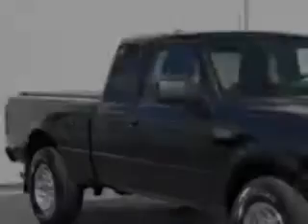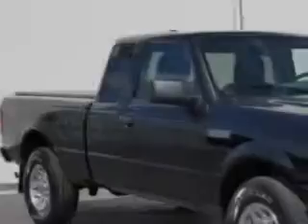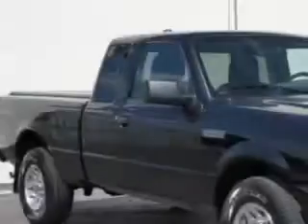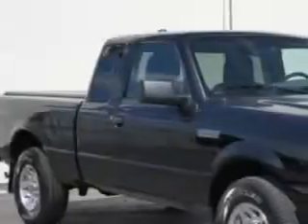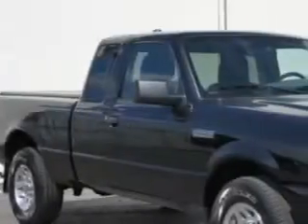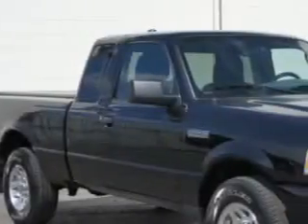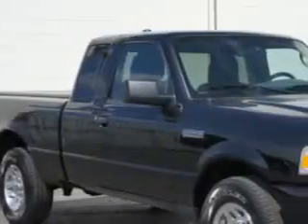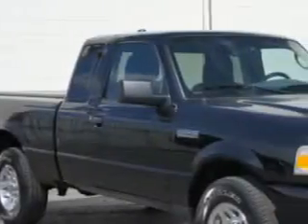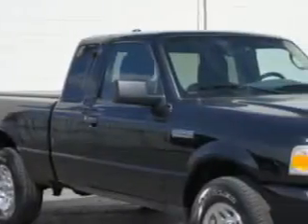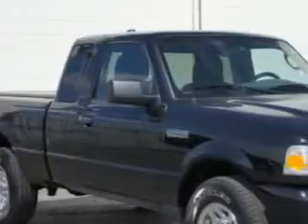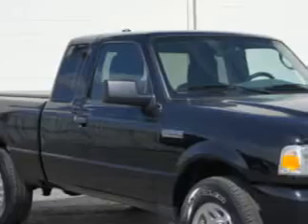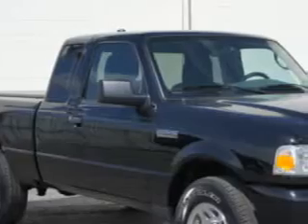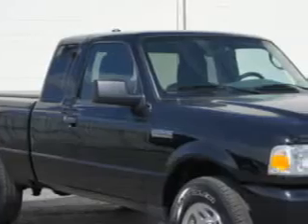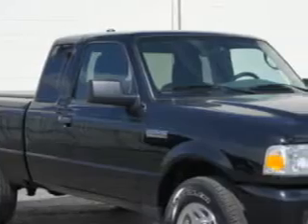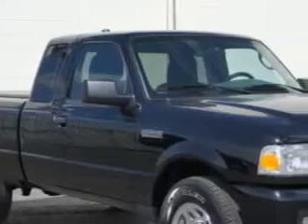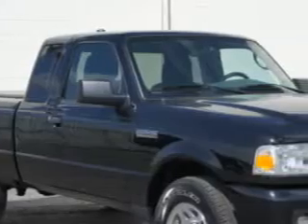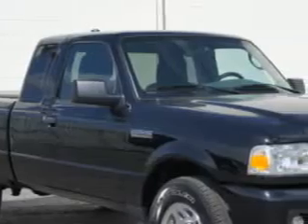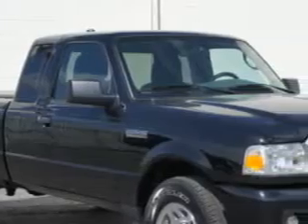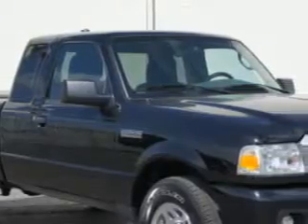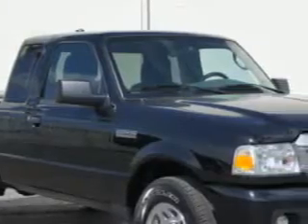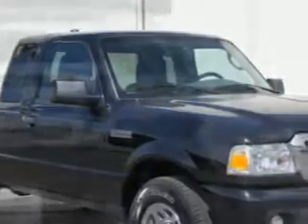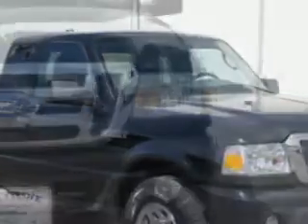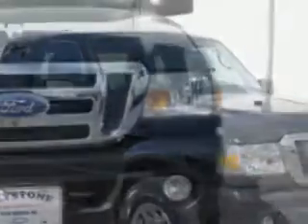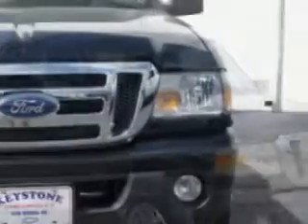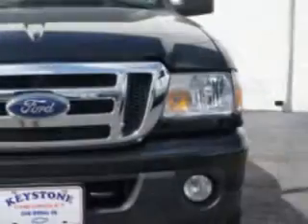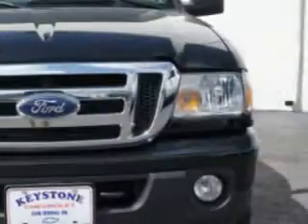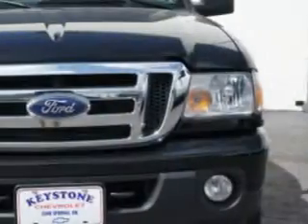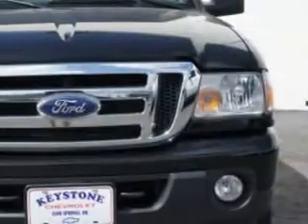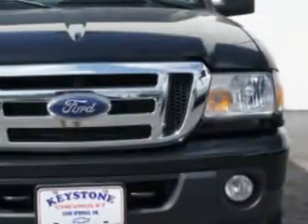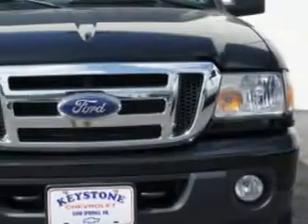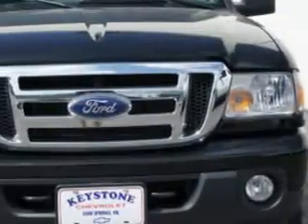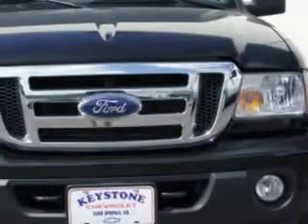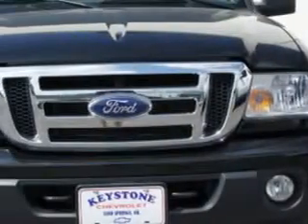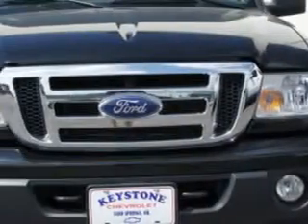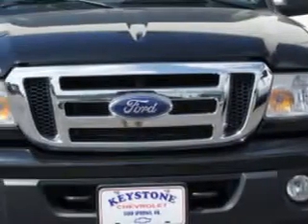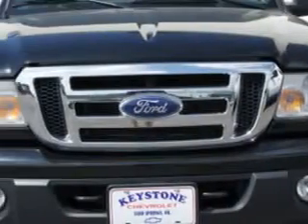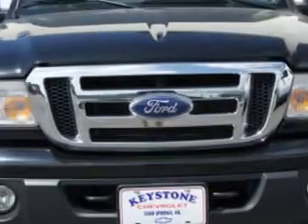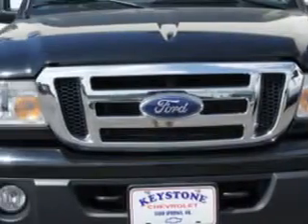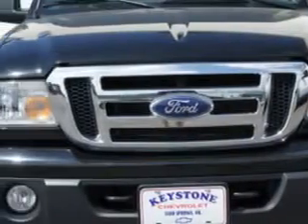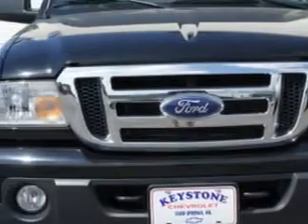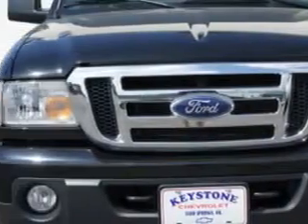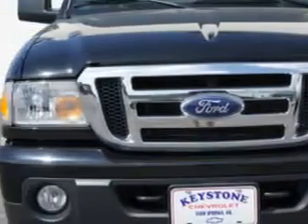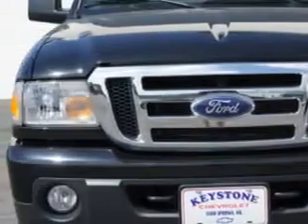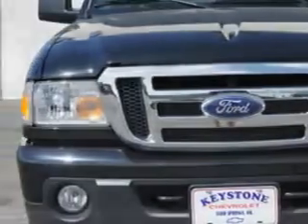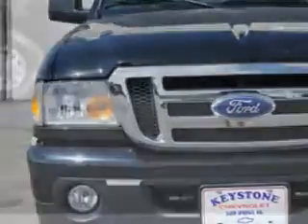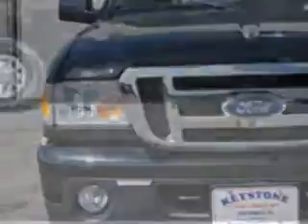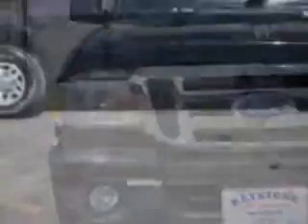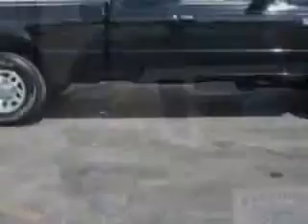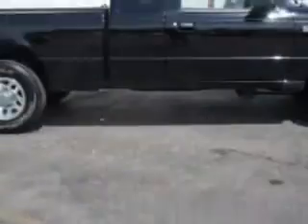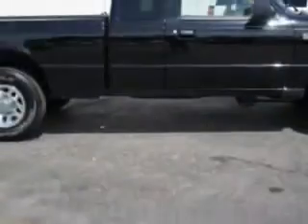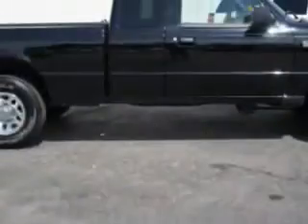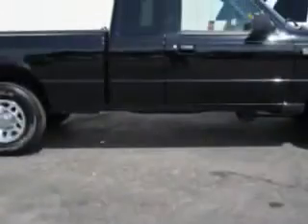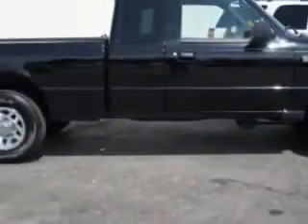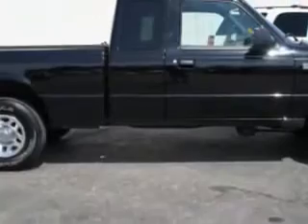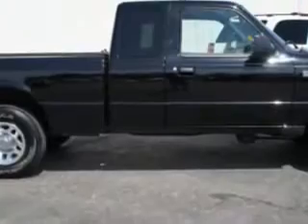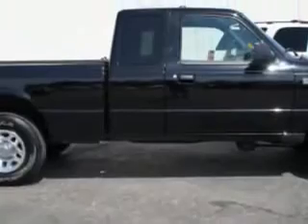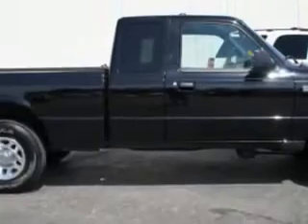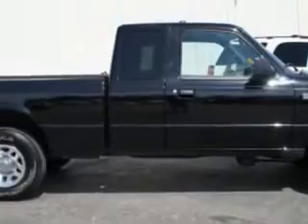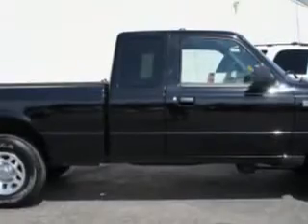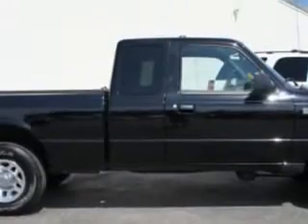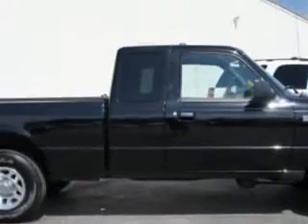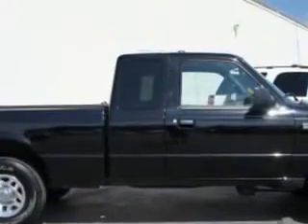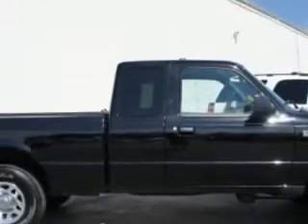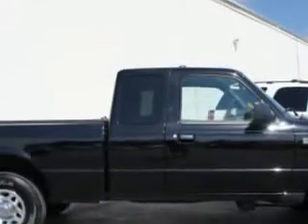Check out this 2011 Ford Ranger XLT, equipped with a 6-cylinder engine and a 5-speed manual transmission.